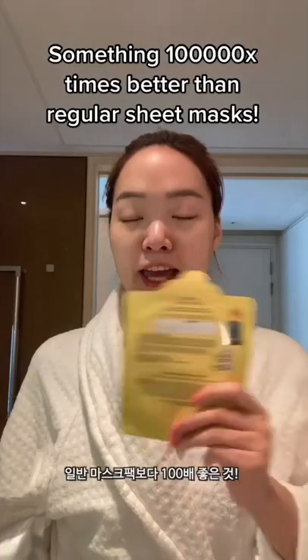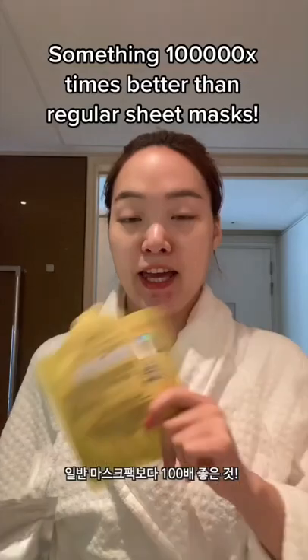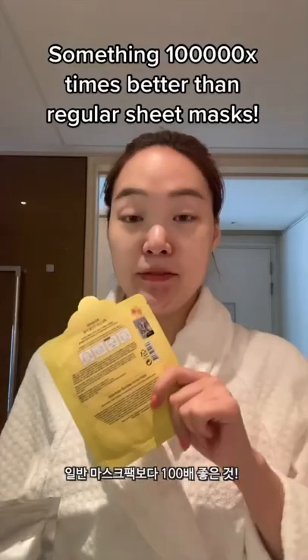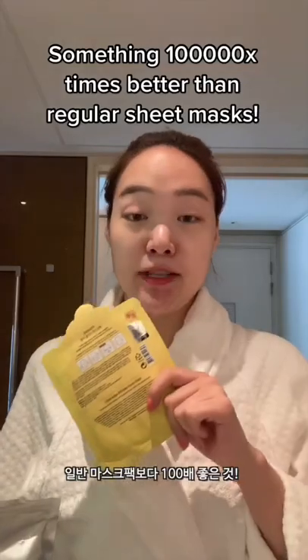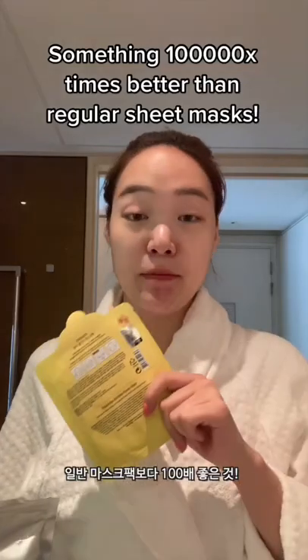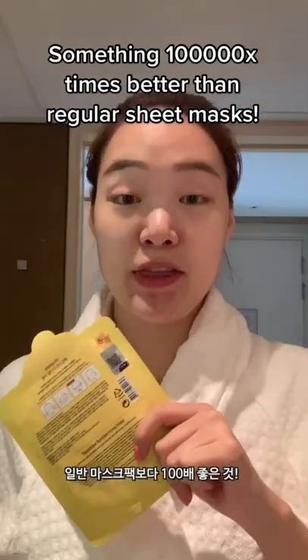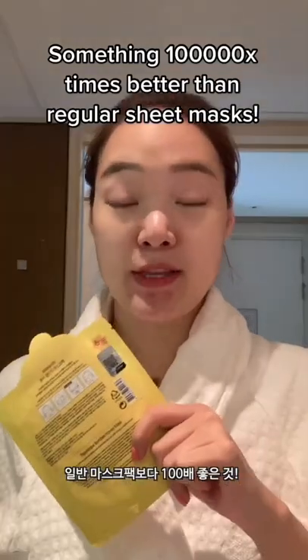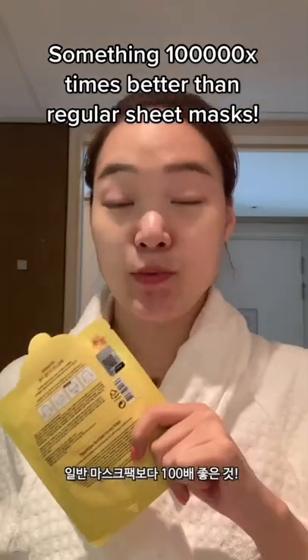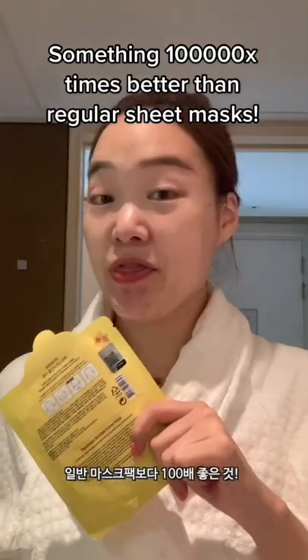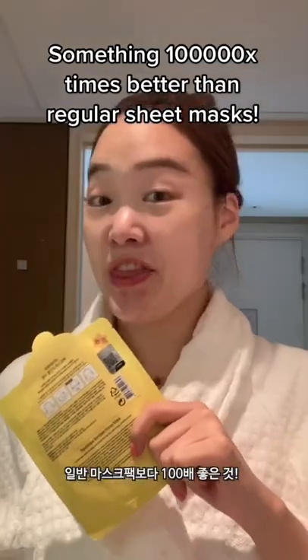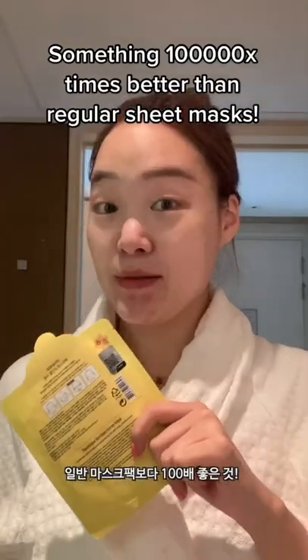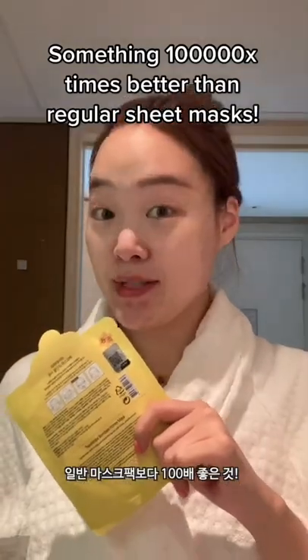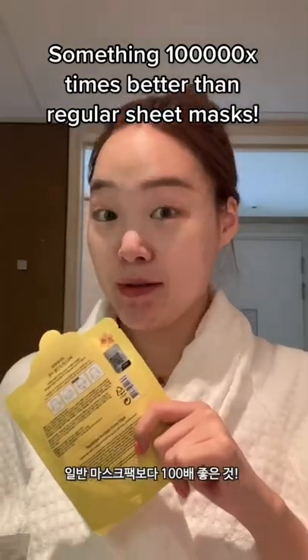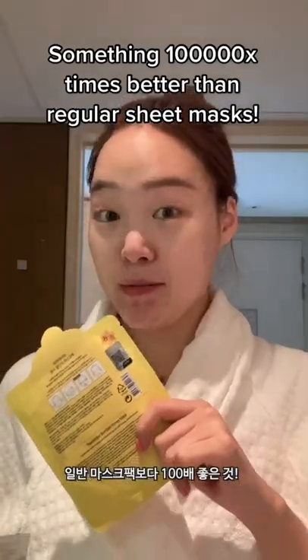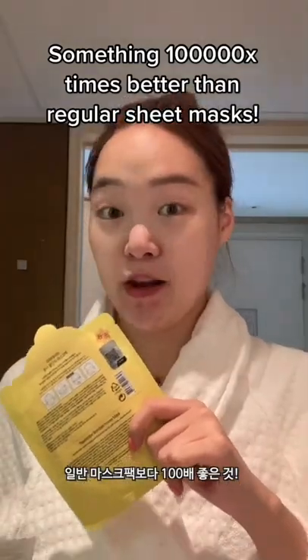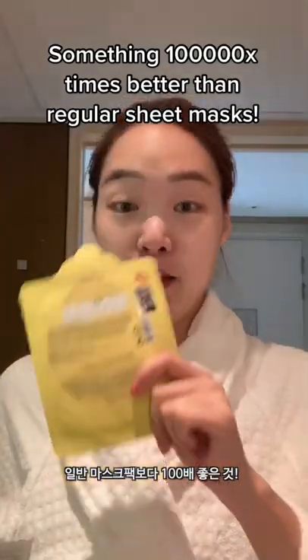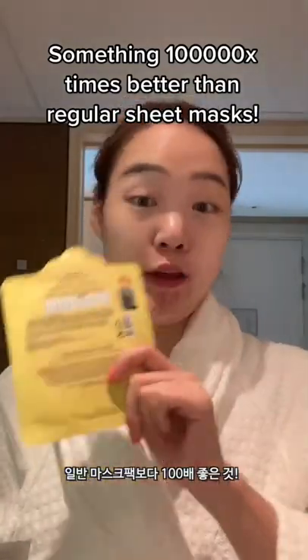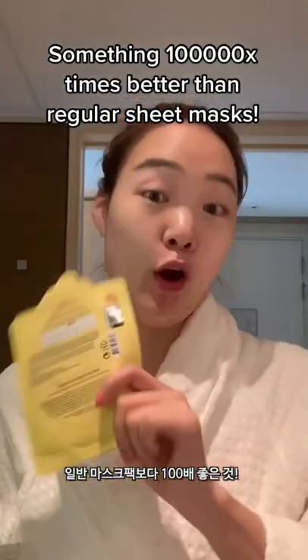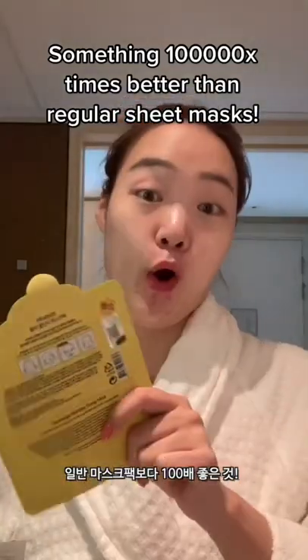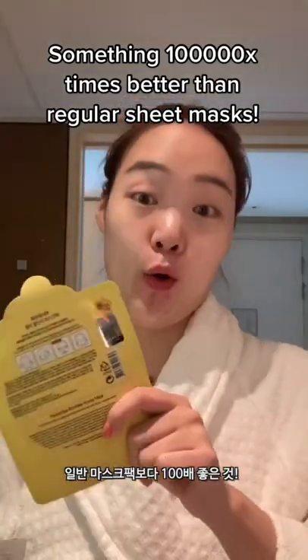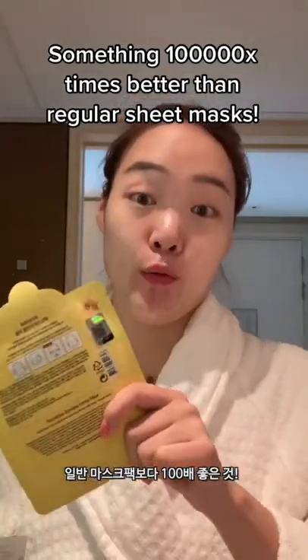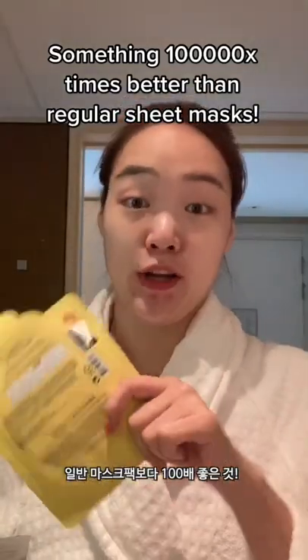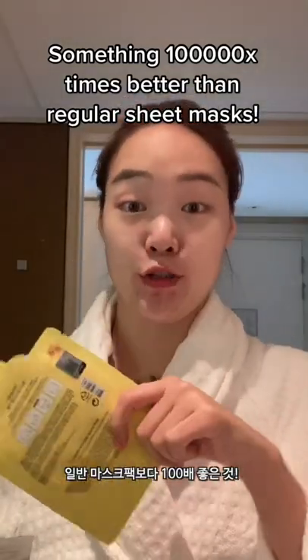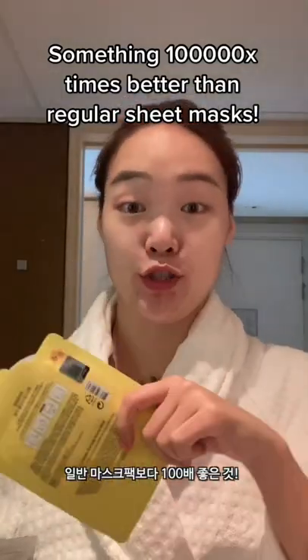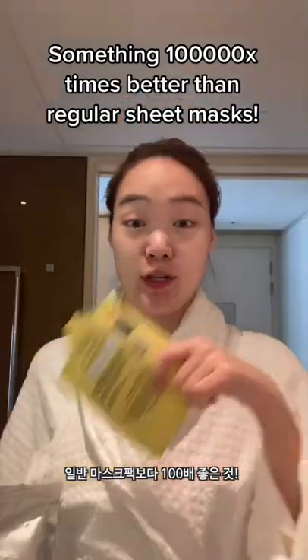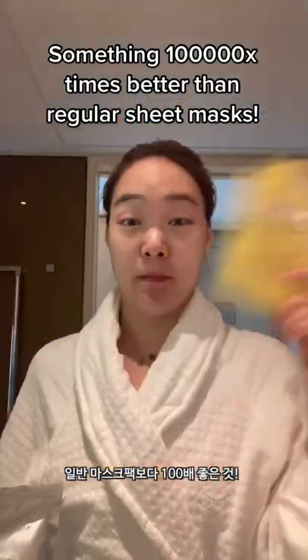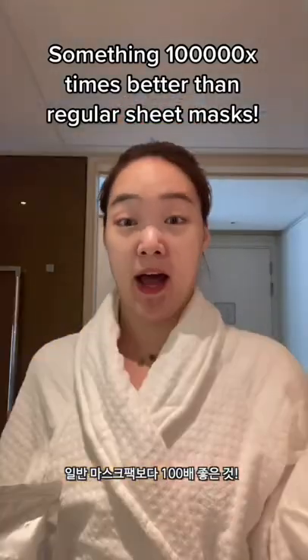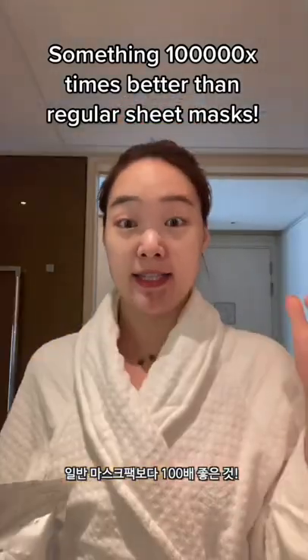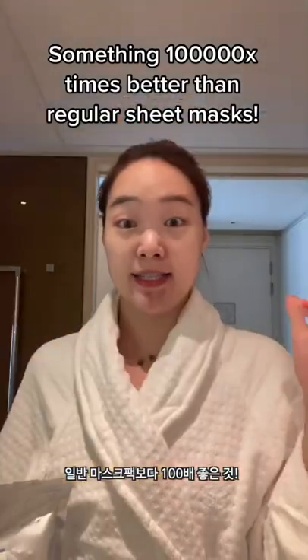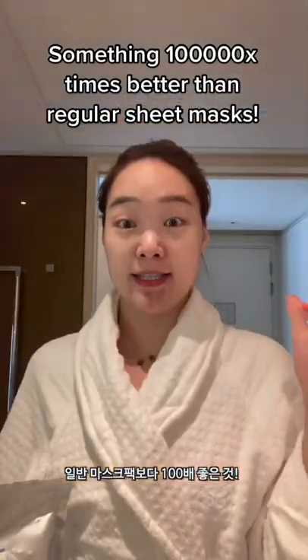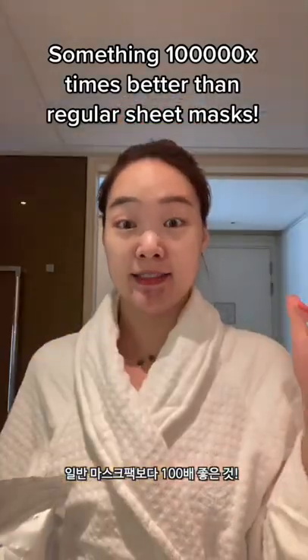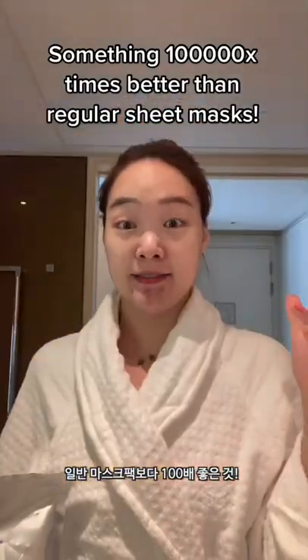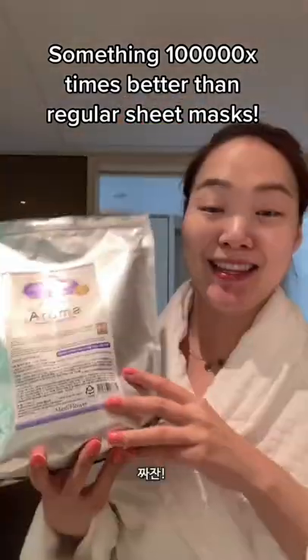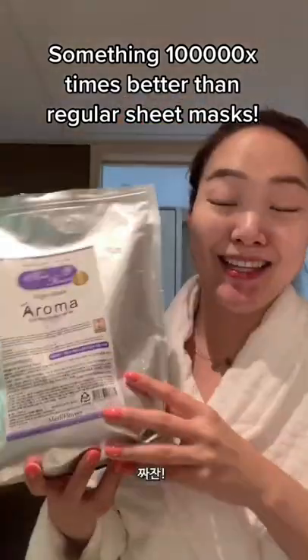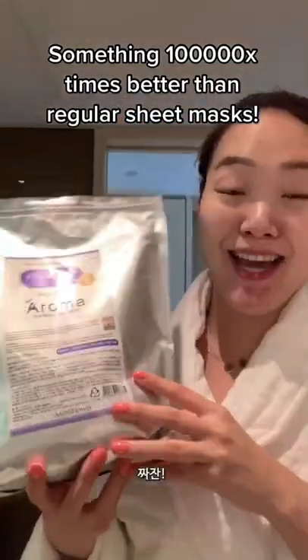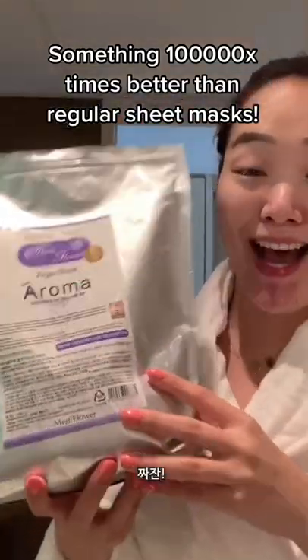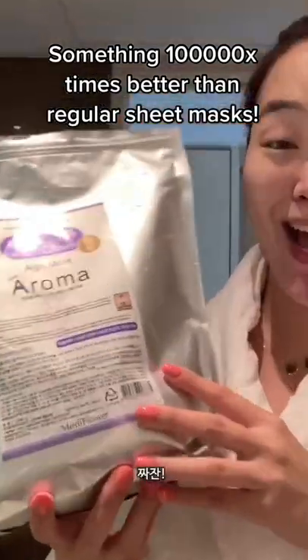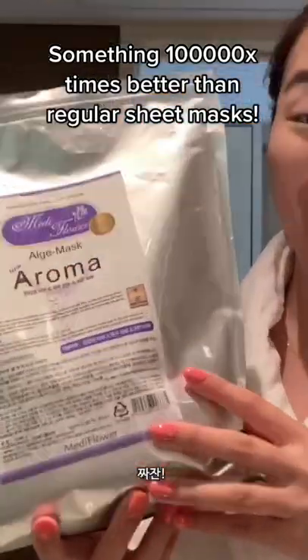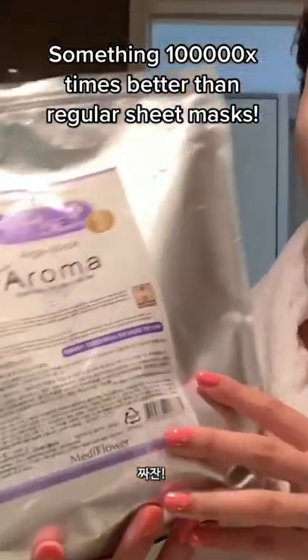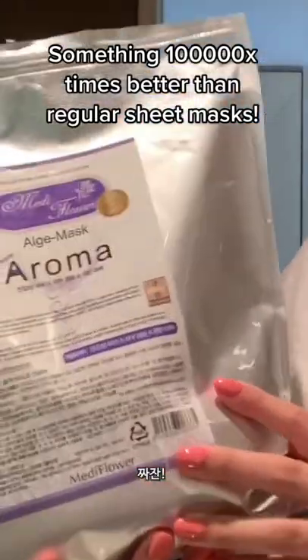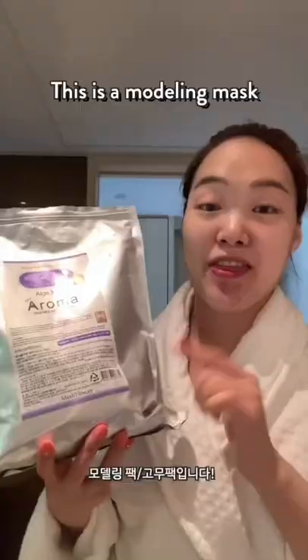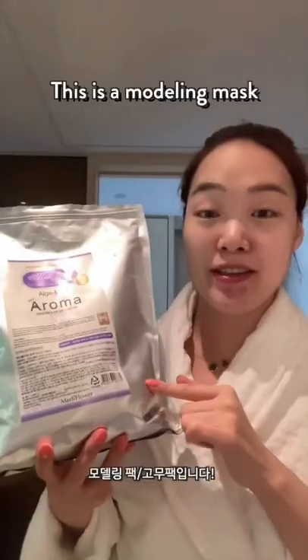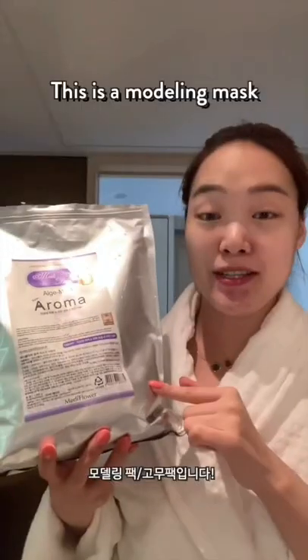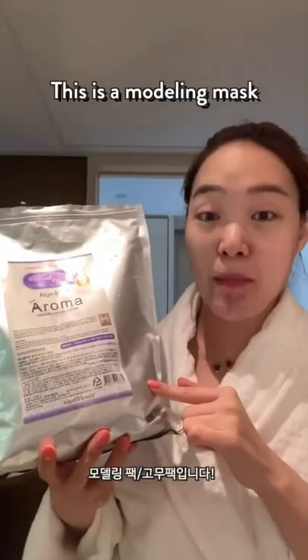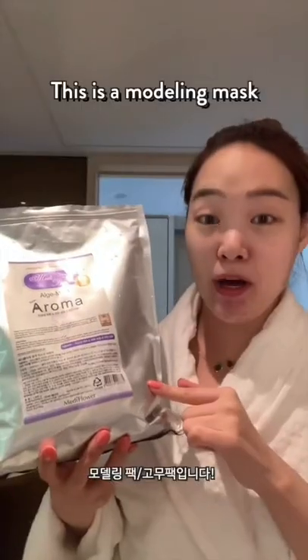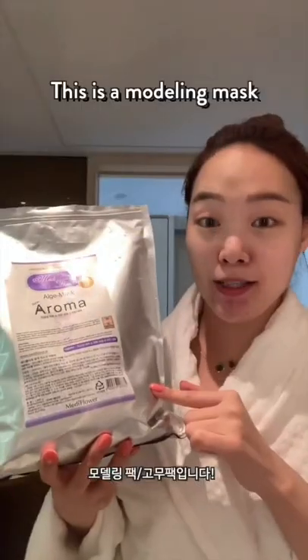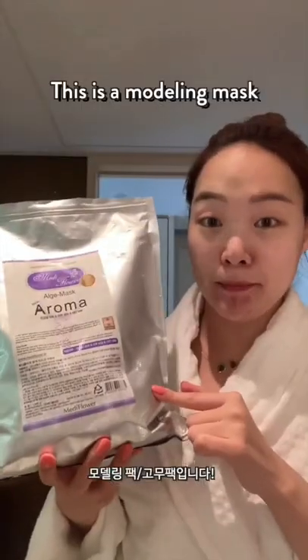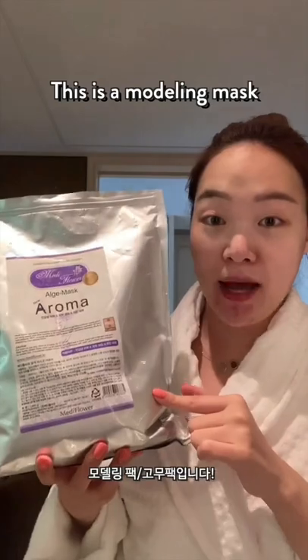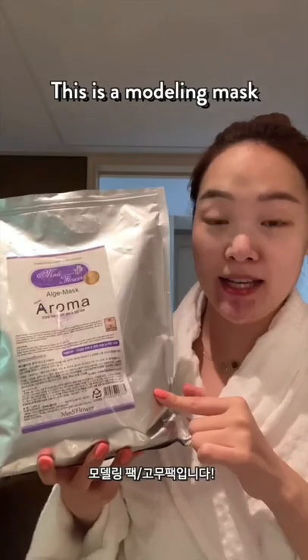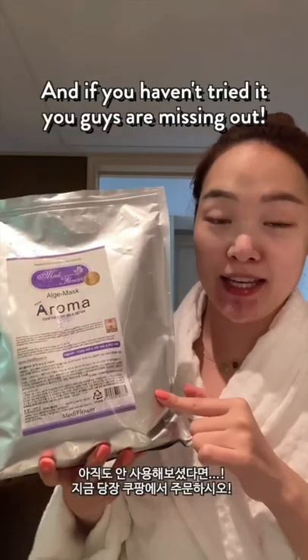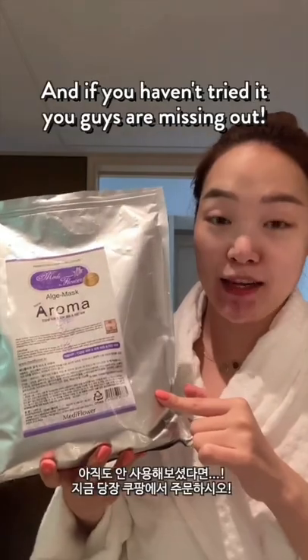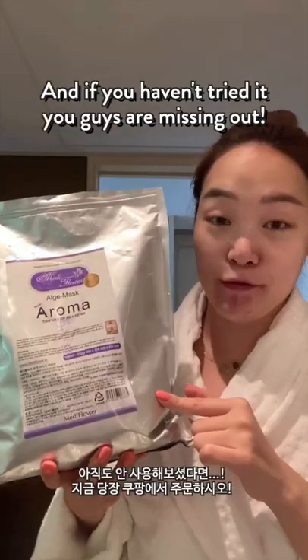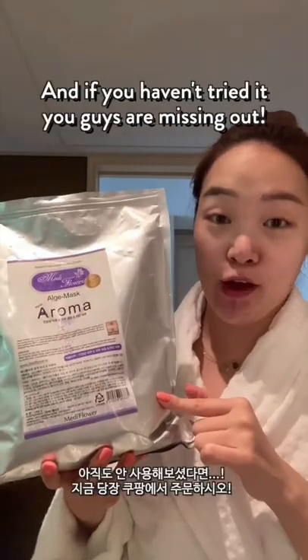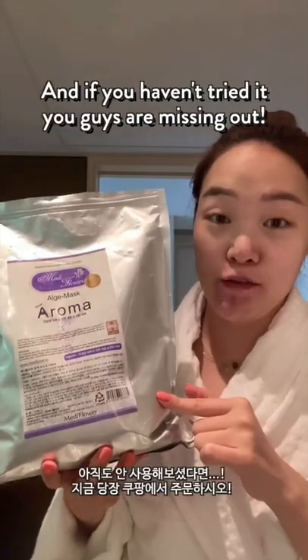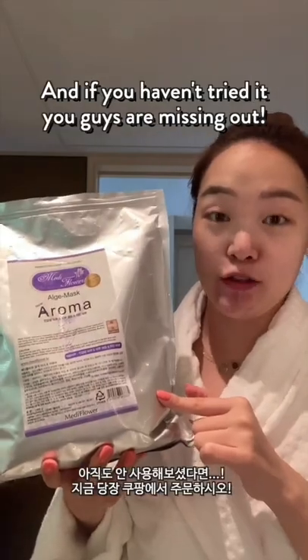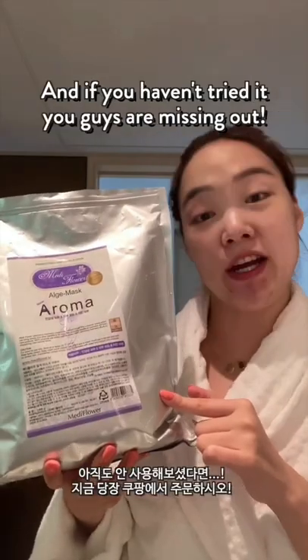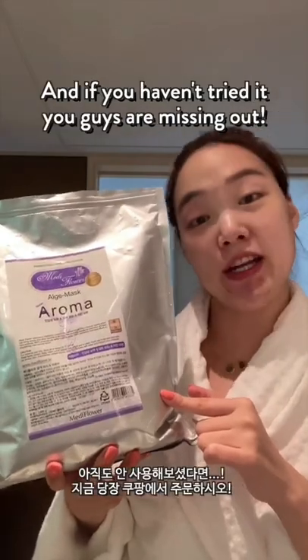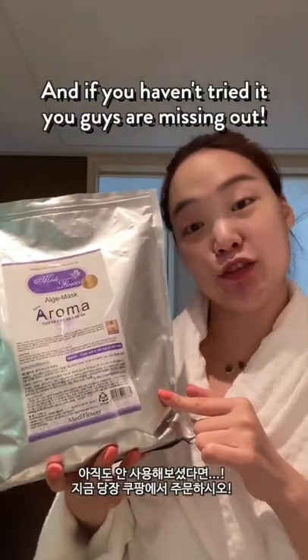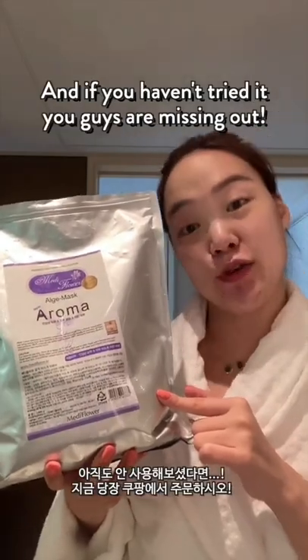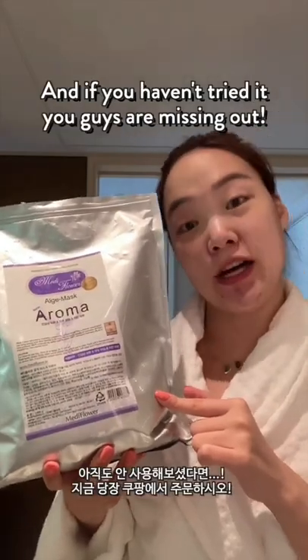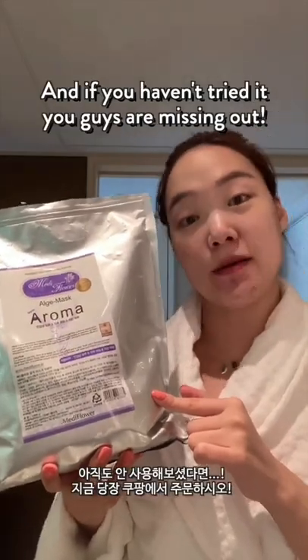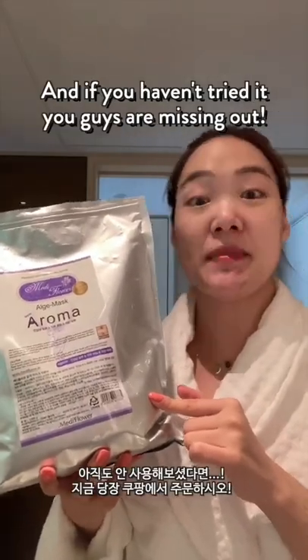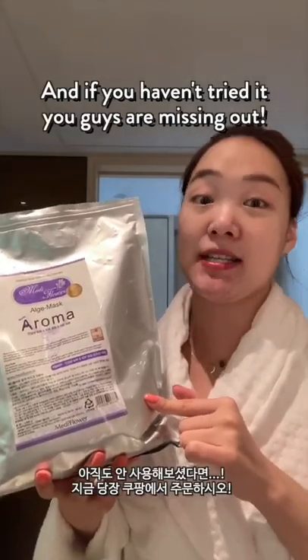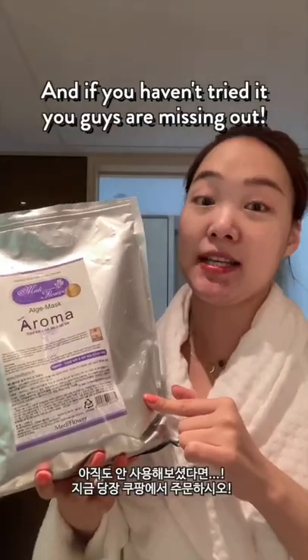Here is something that's 1,000 times better than your old regular sheet mask. Ta-da! This is a modeling mask, and if you haven't tried it, you guys are missing out.